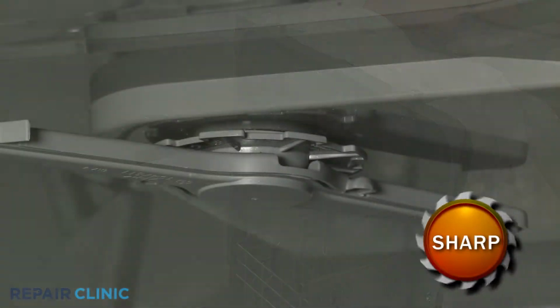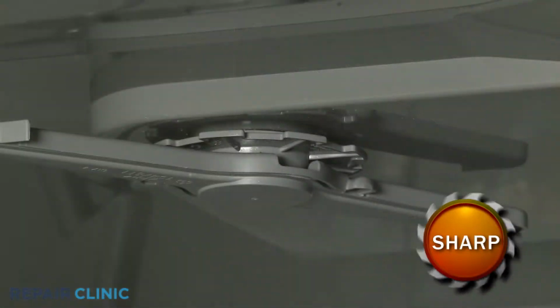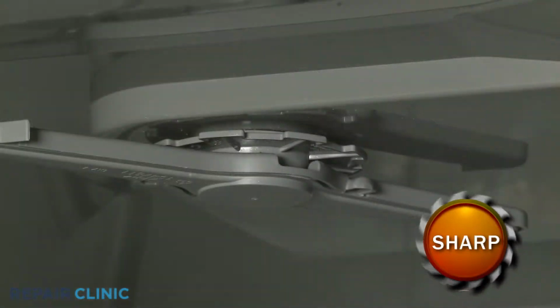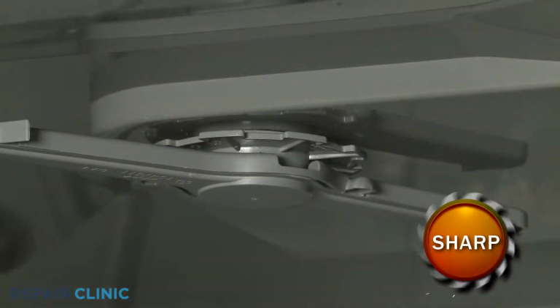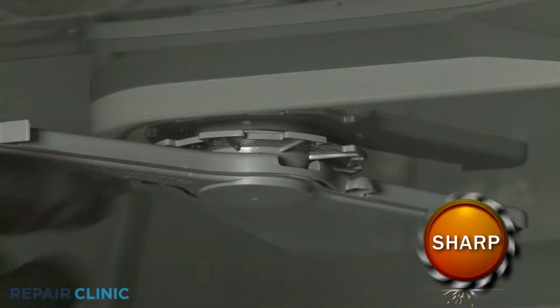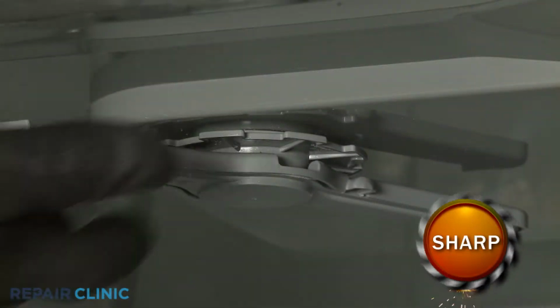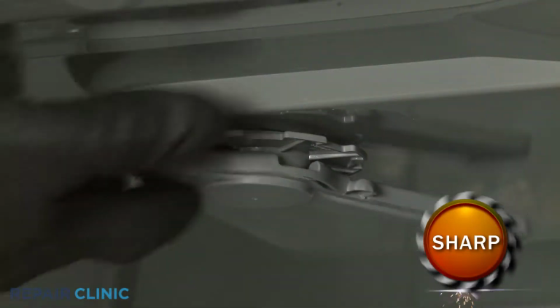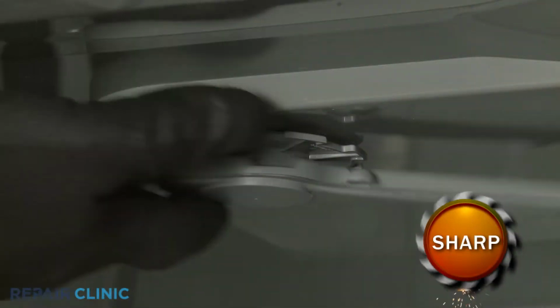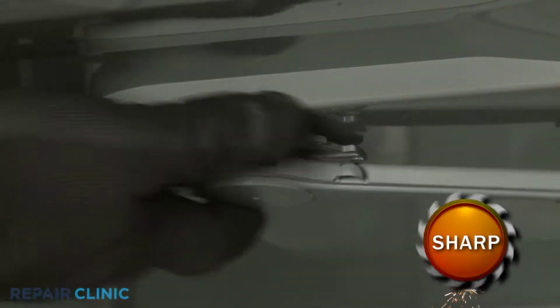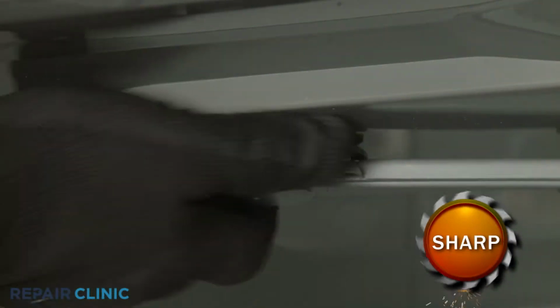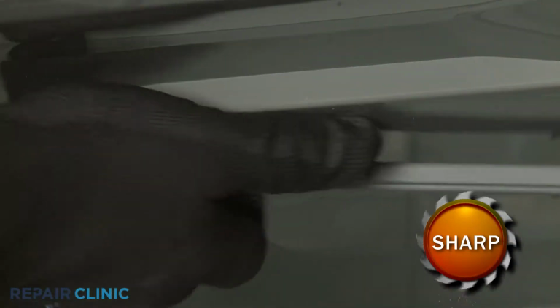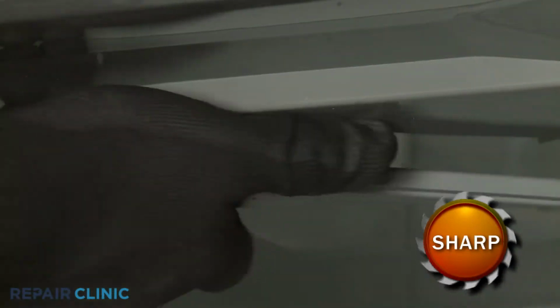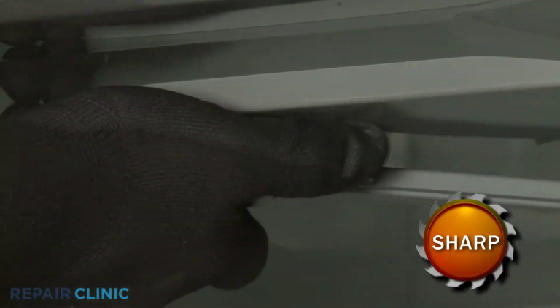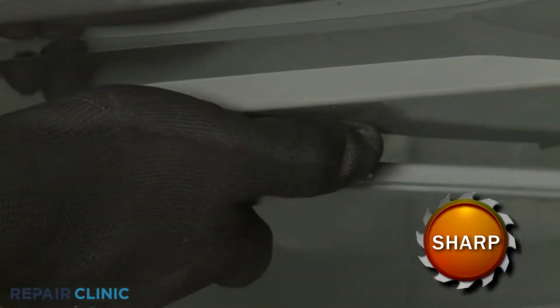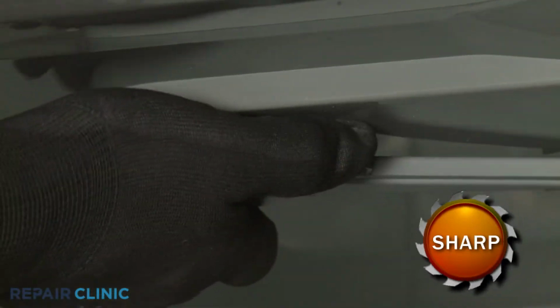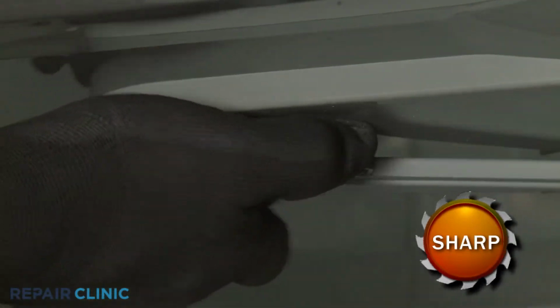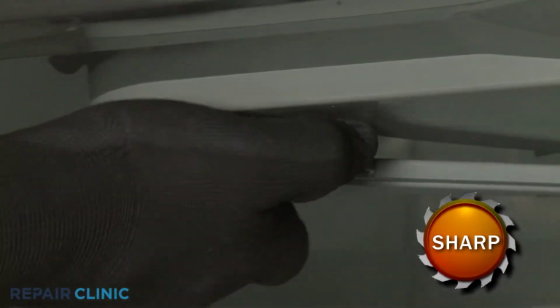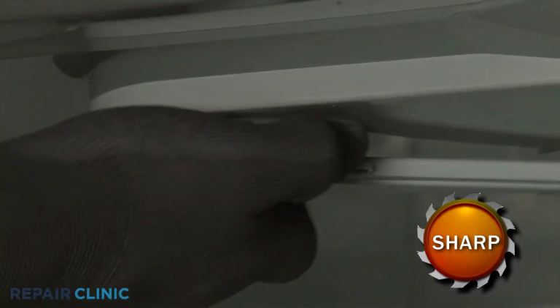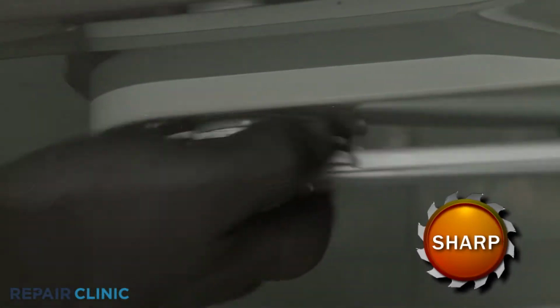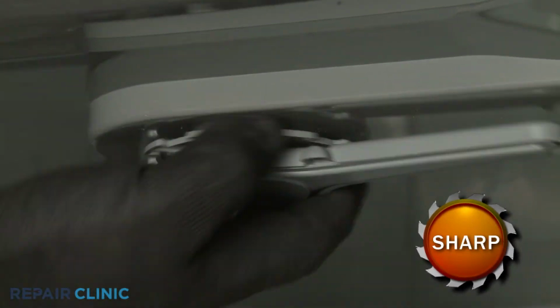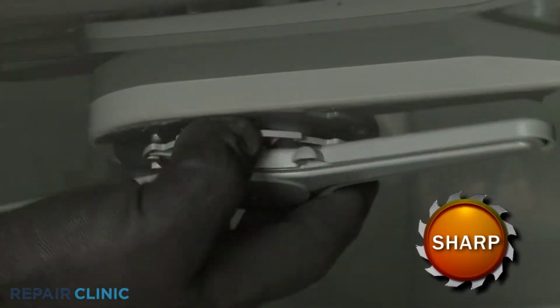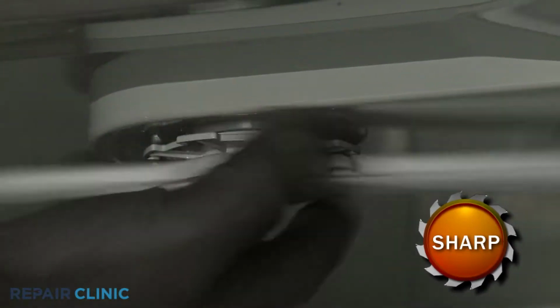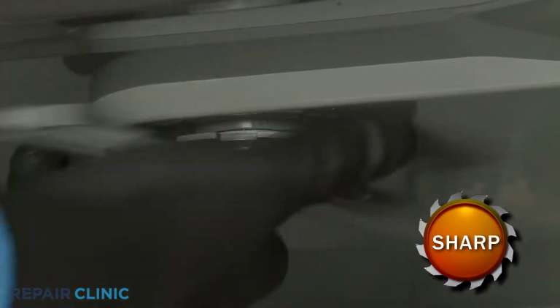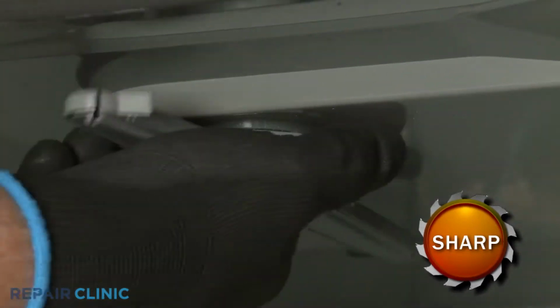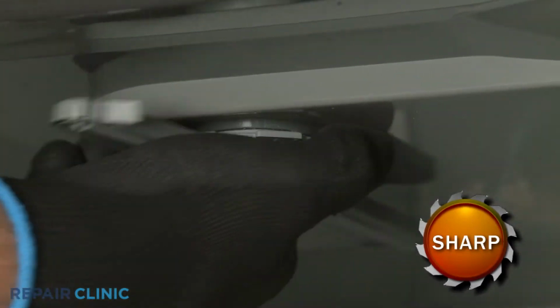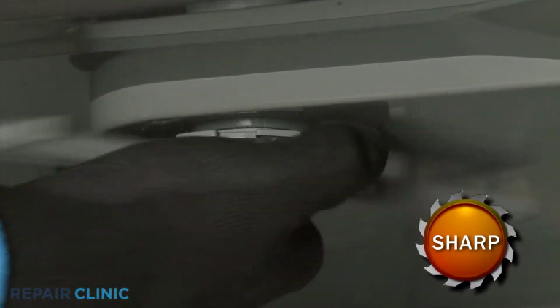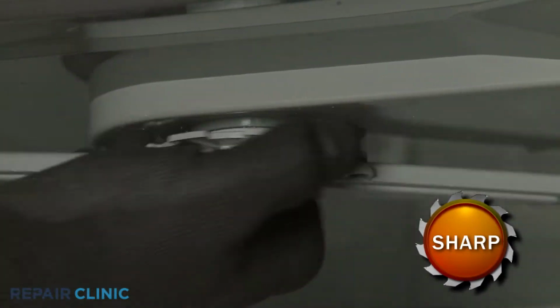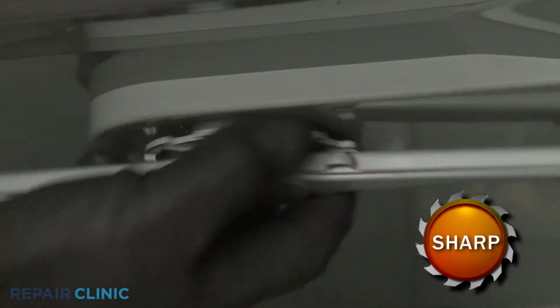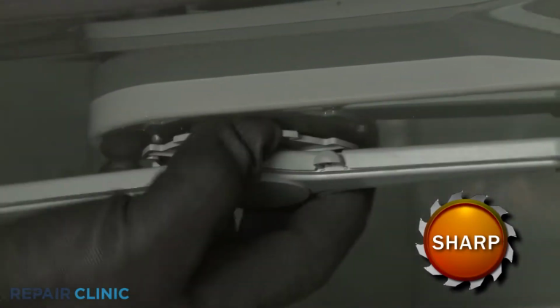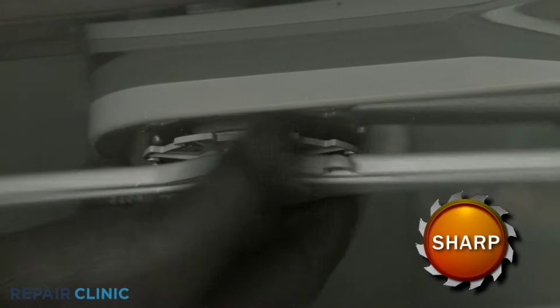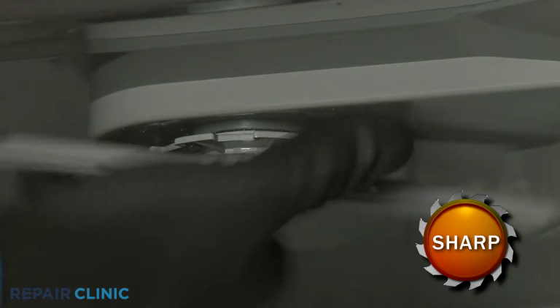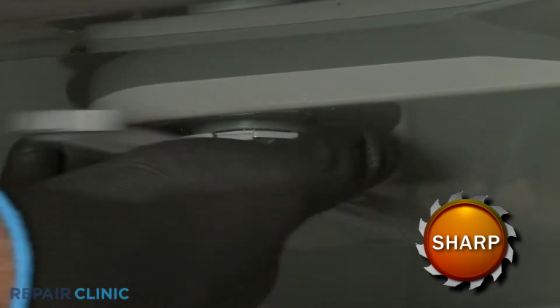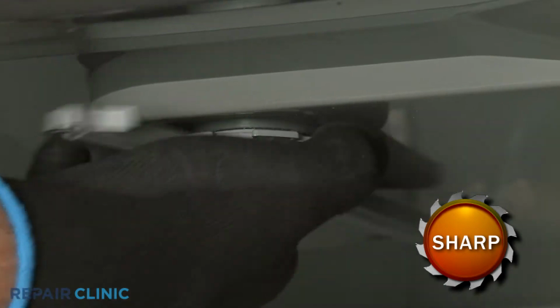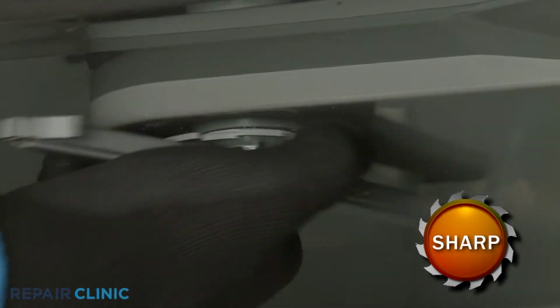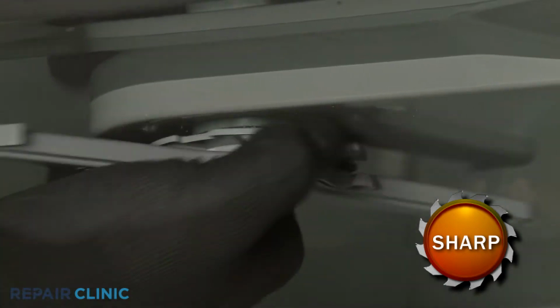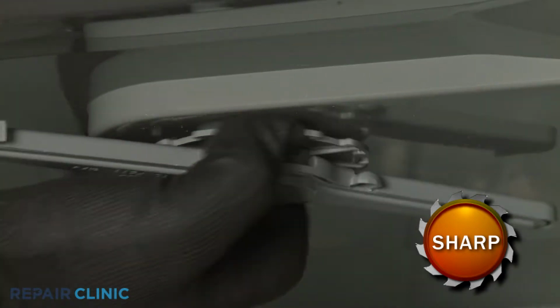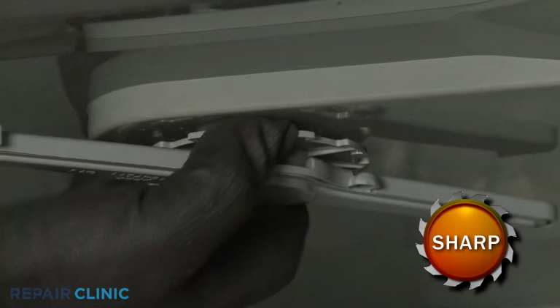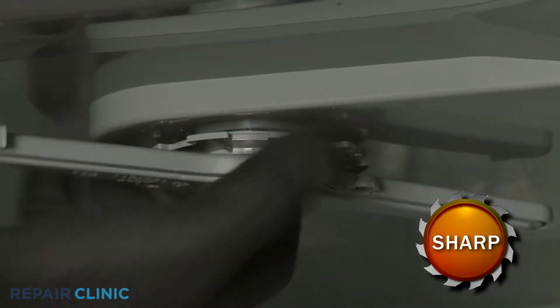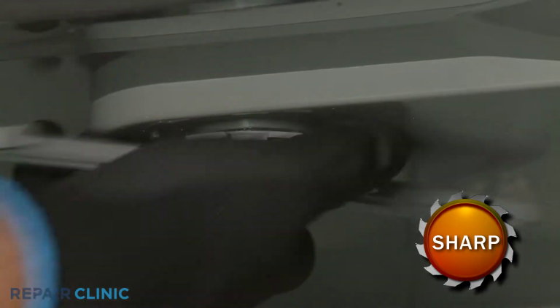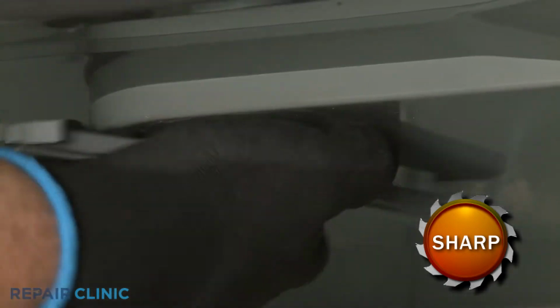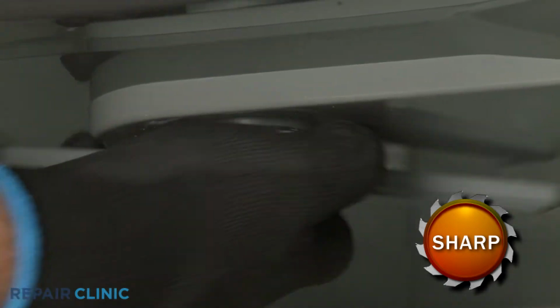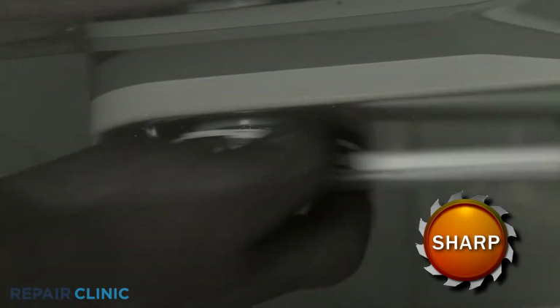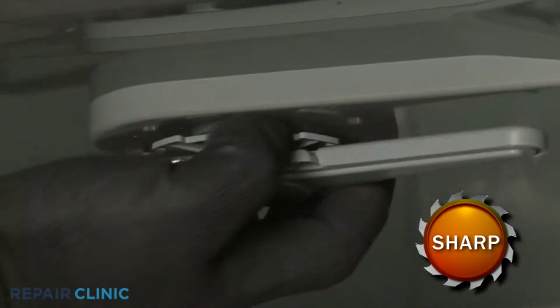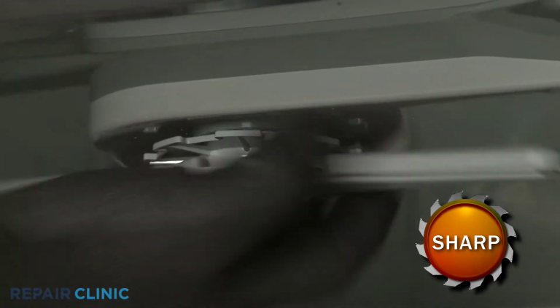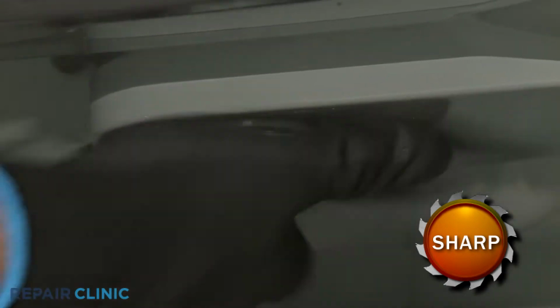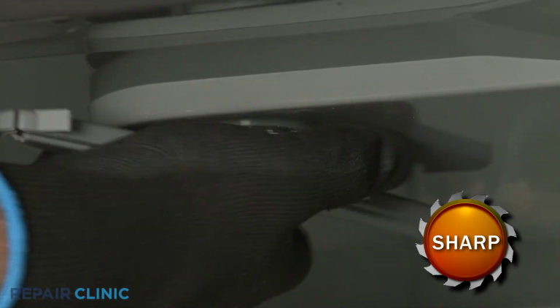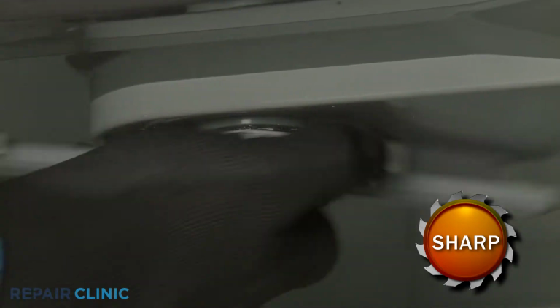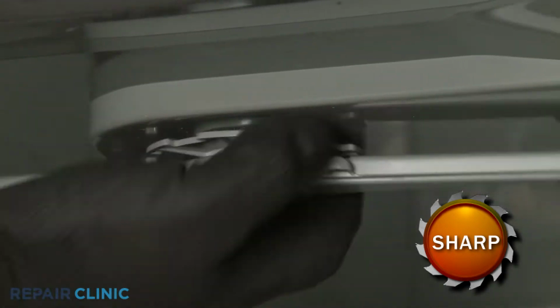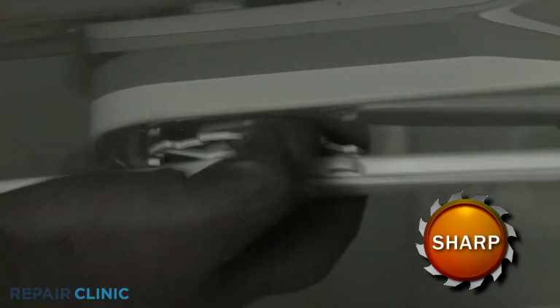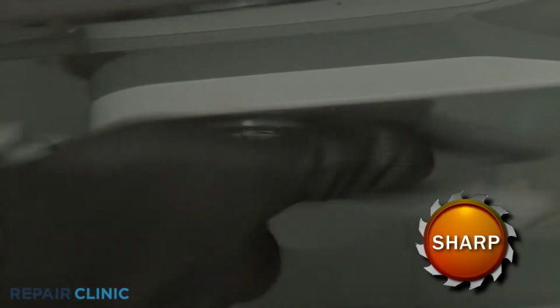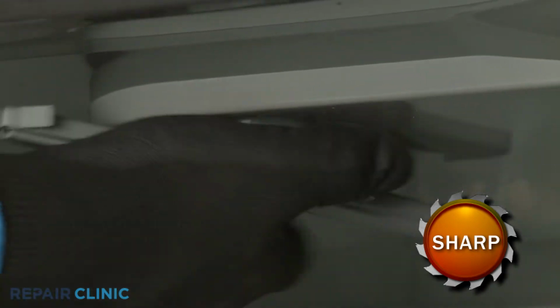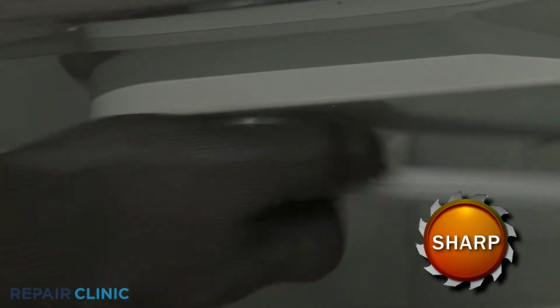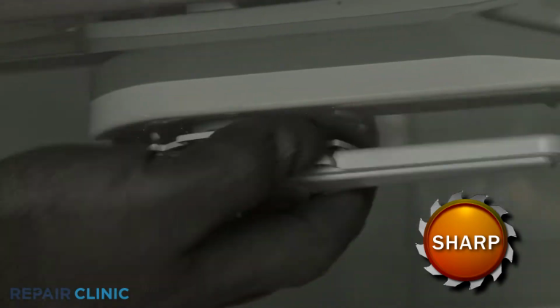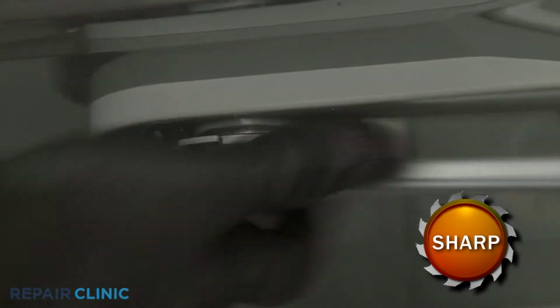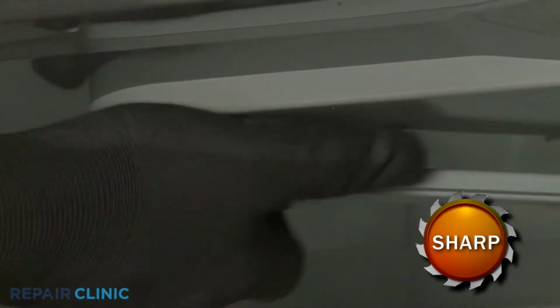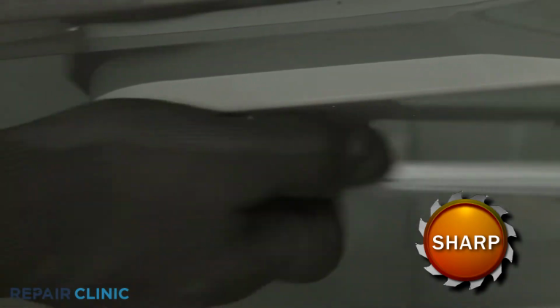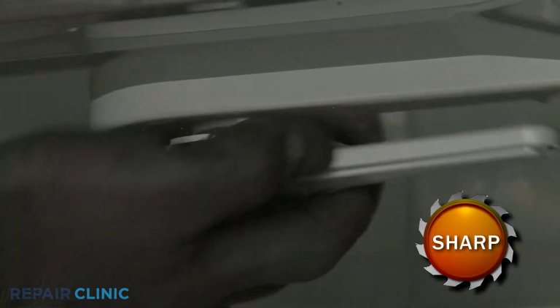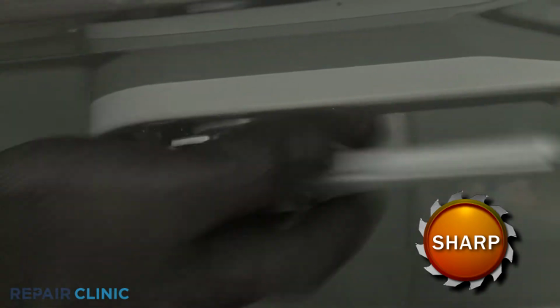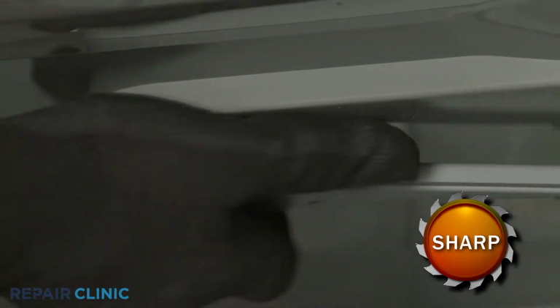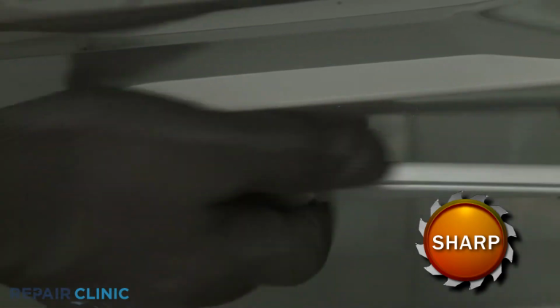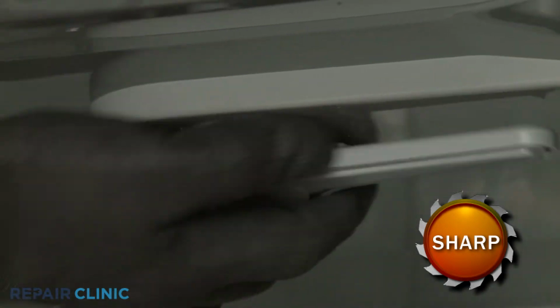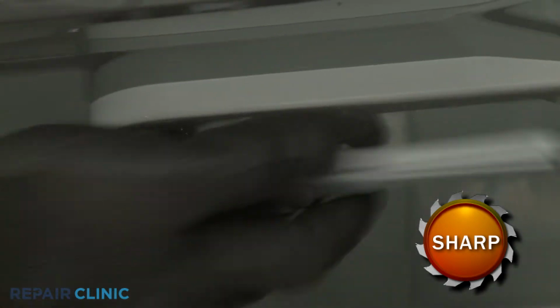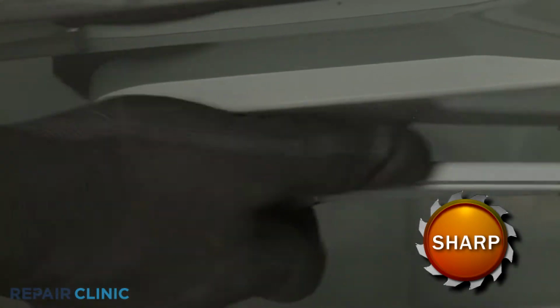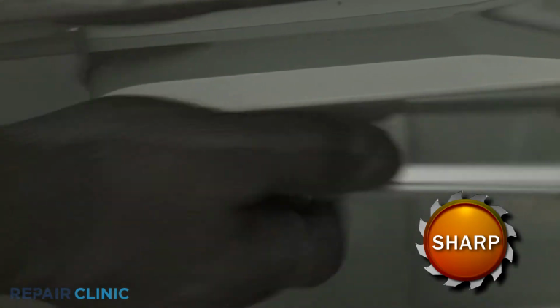Wearing gloves or using a cloth, rotate the upper washarm spinner support counter-clockwise to unthread.